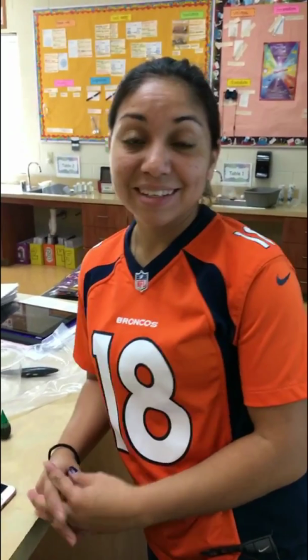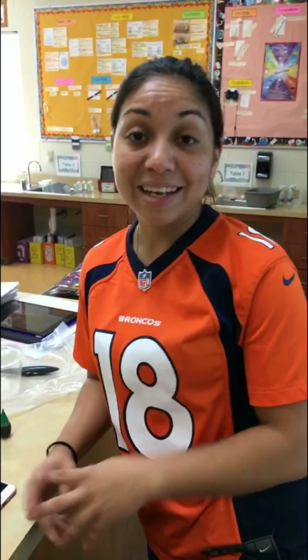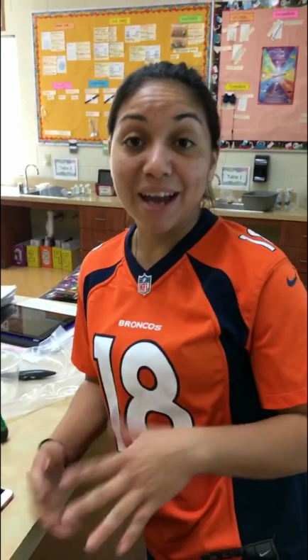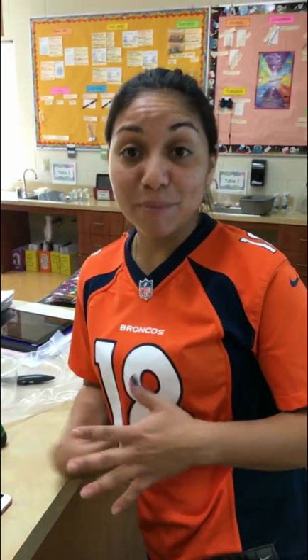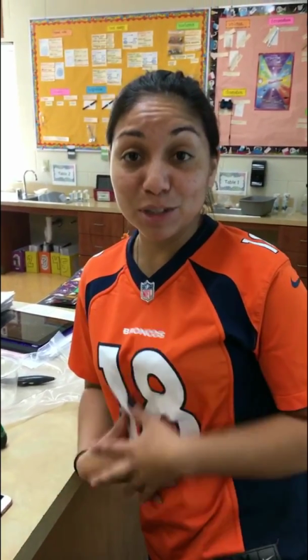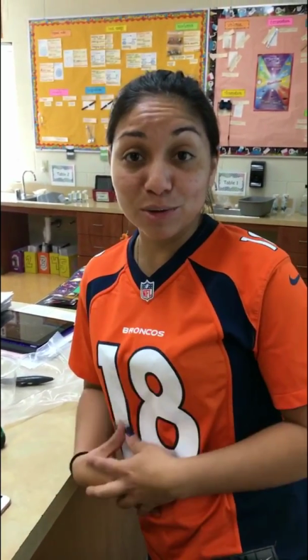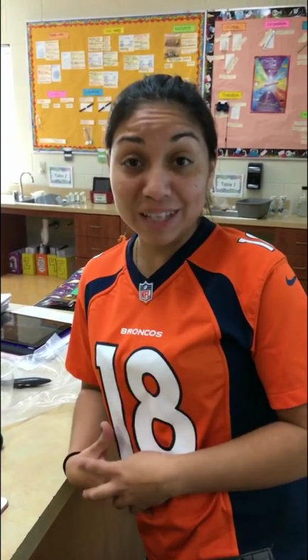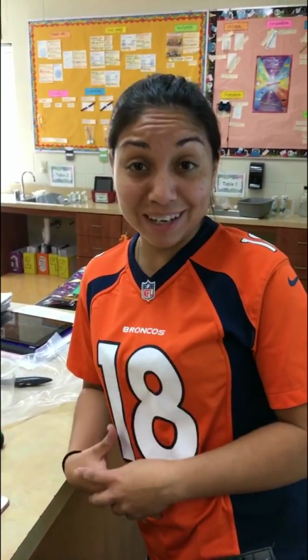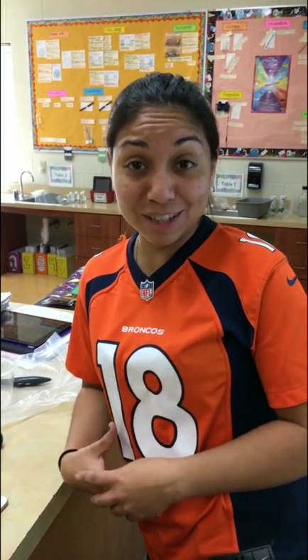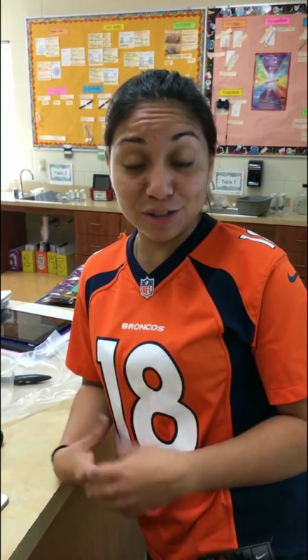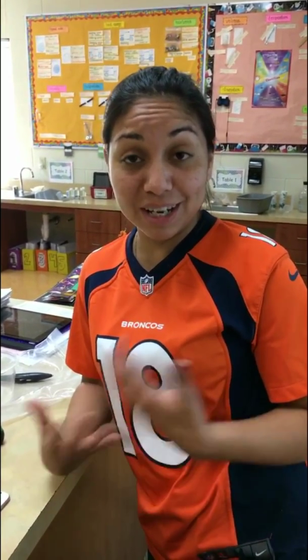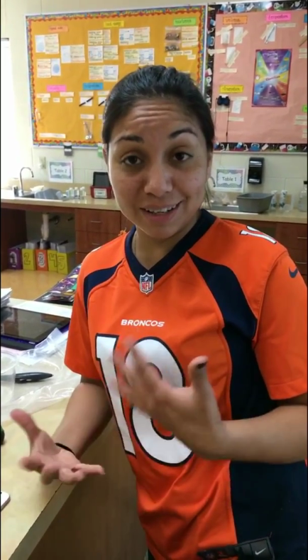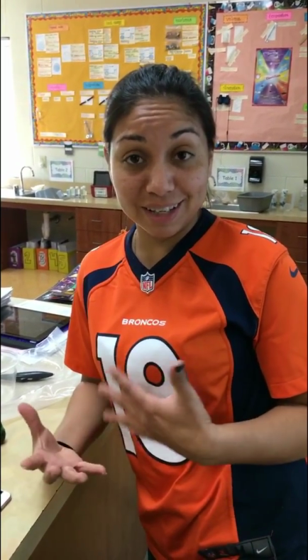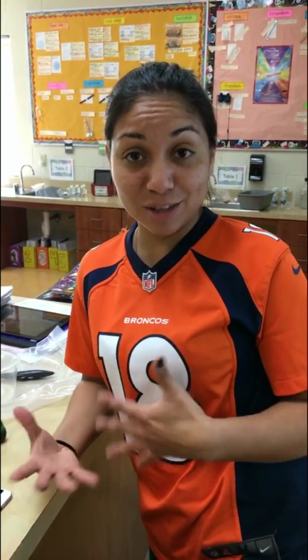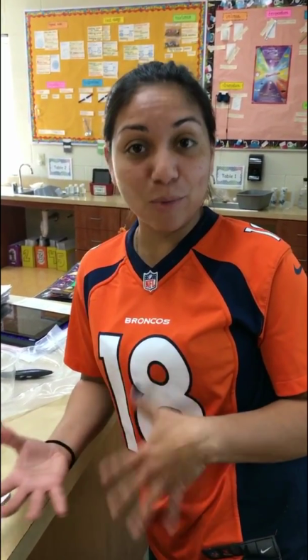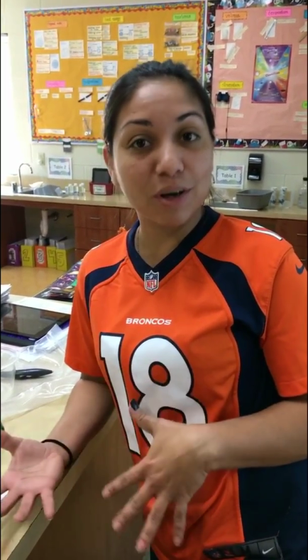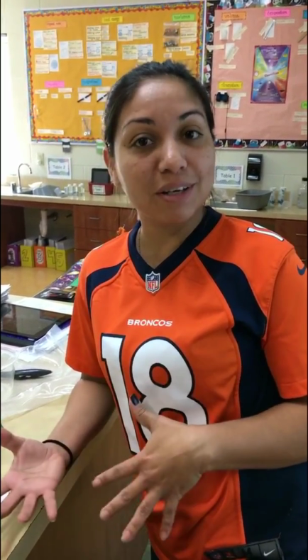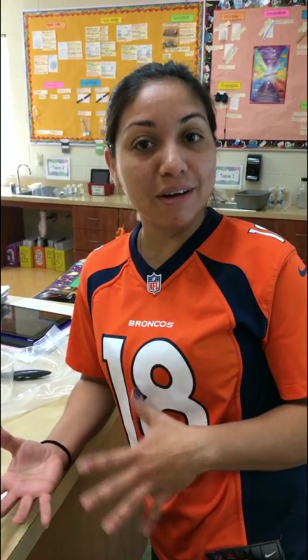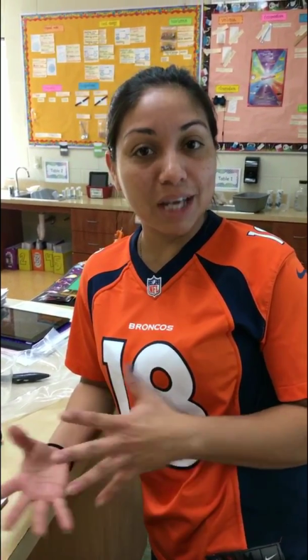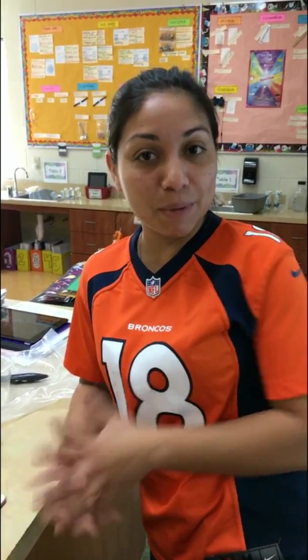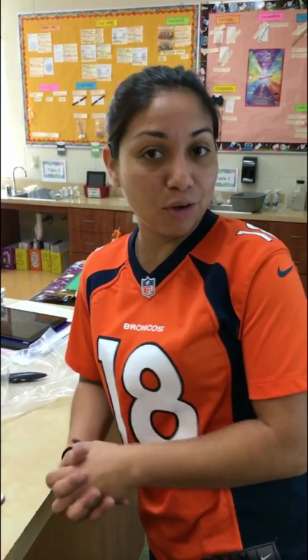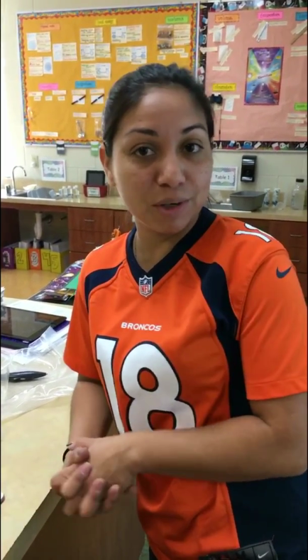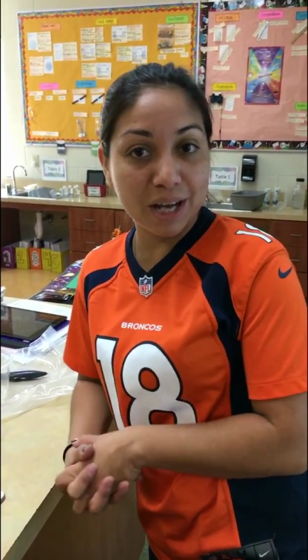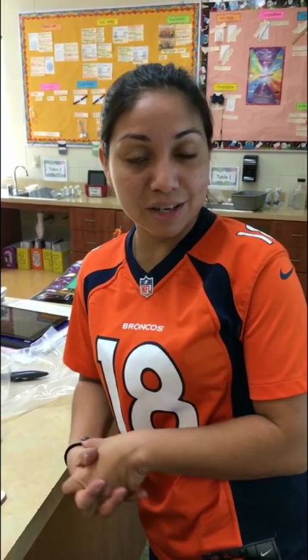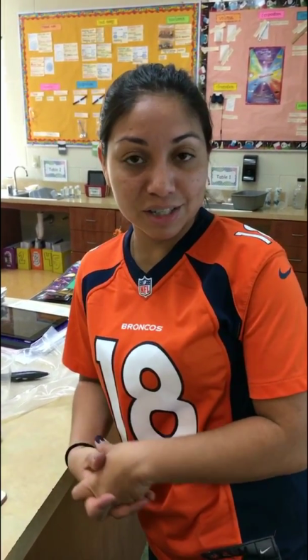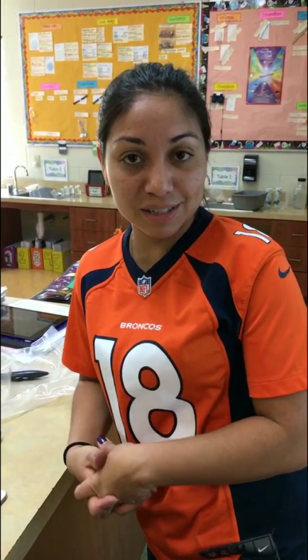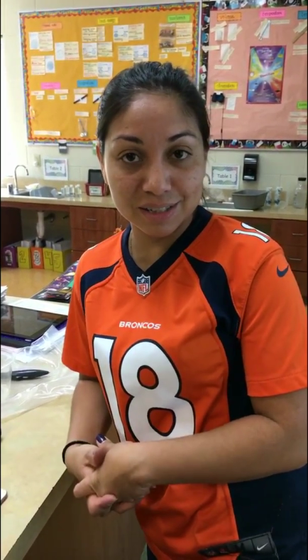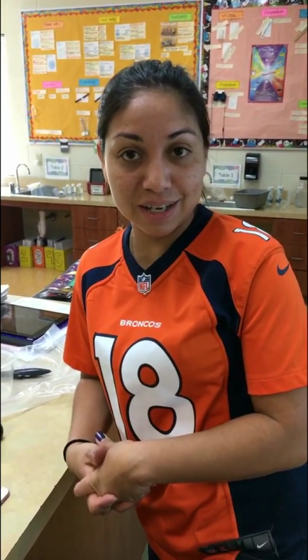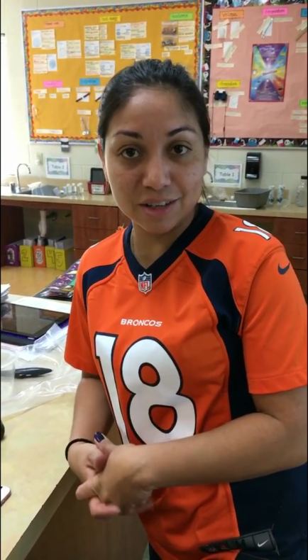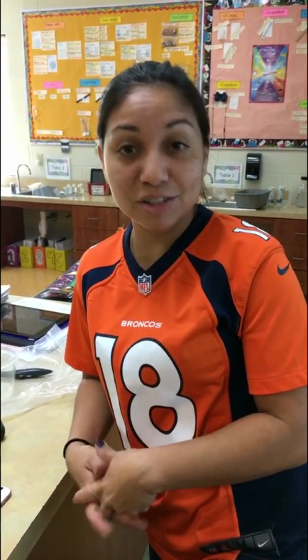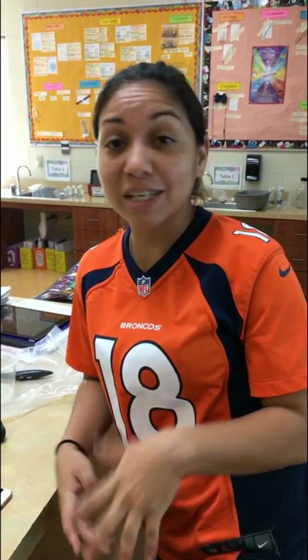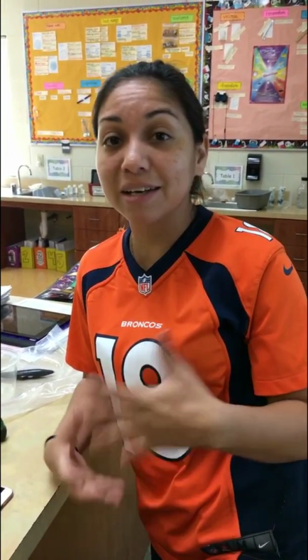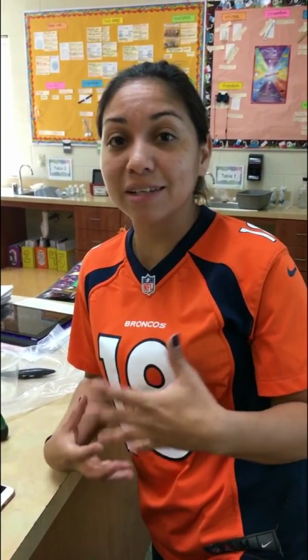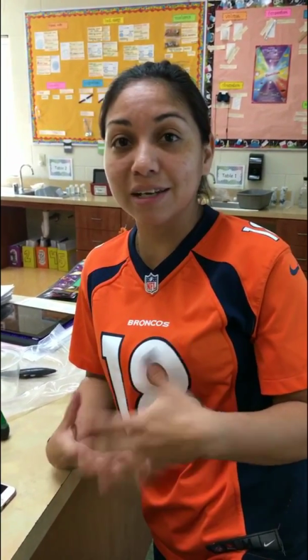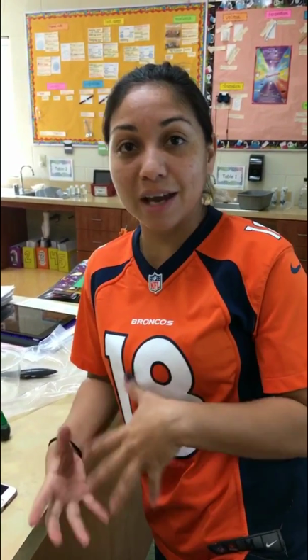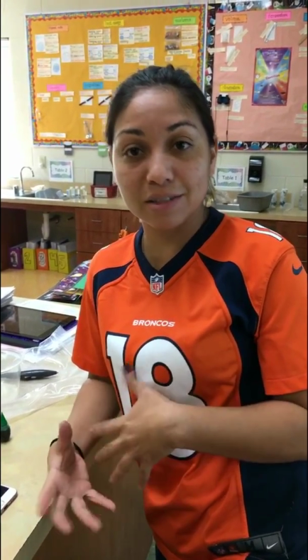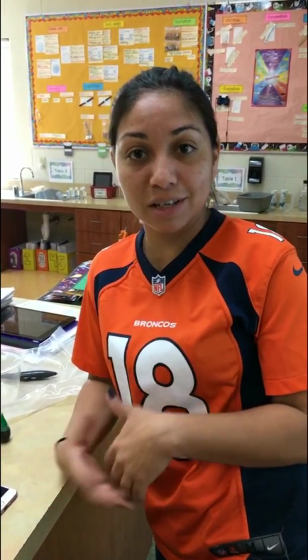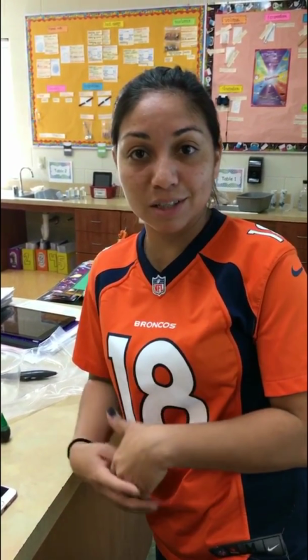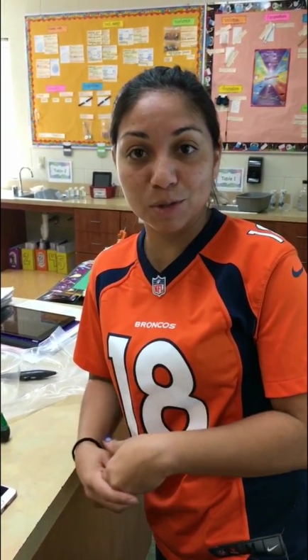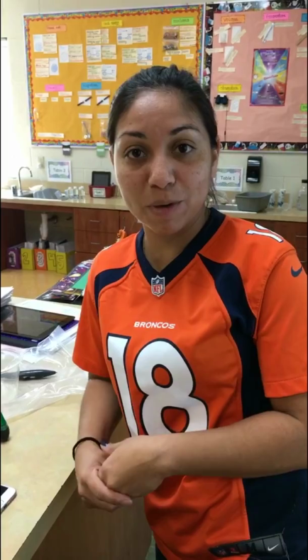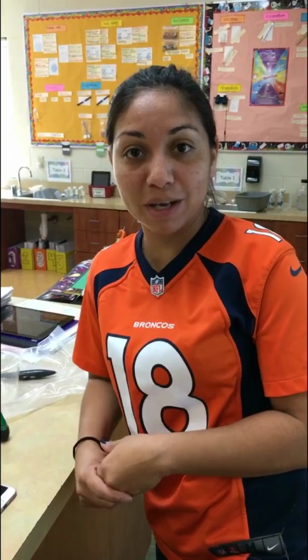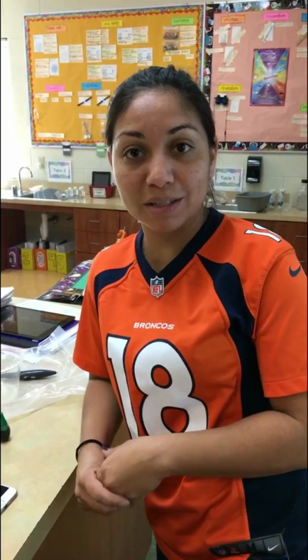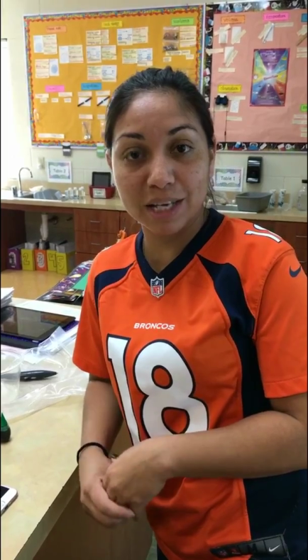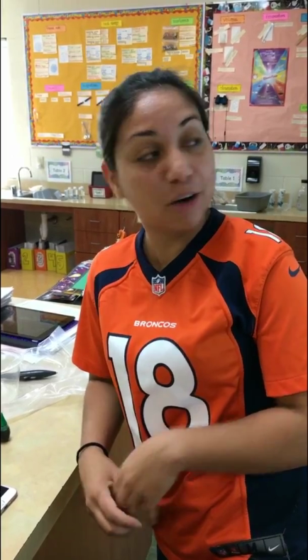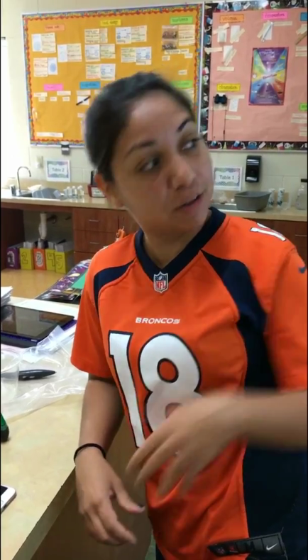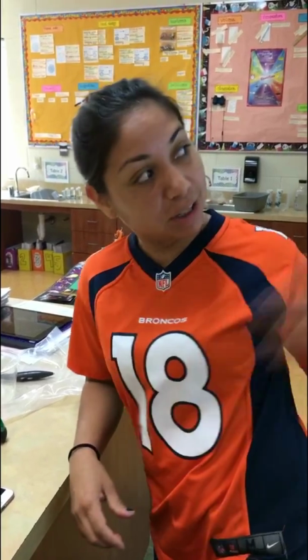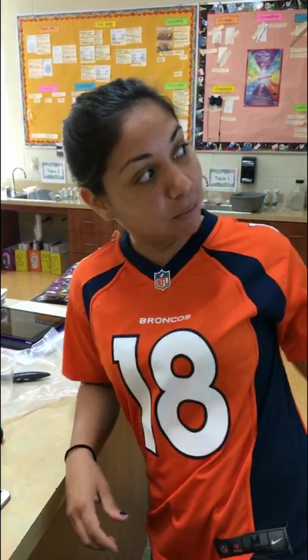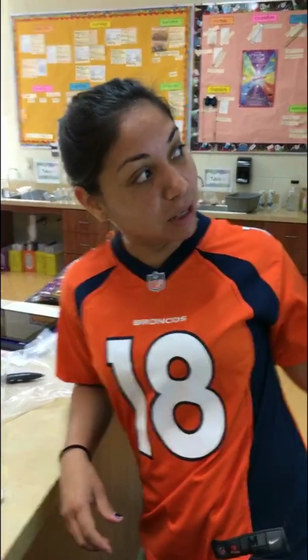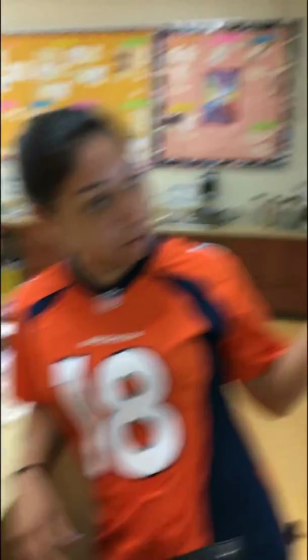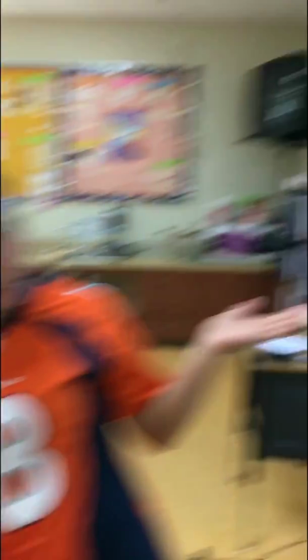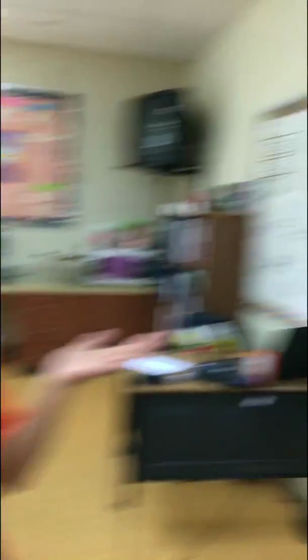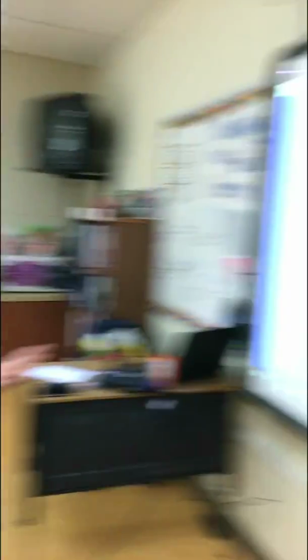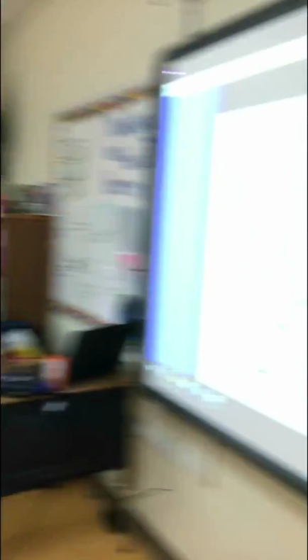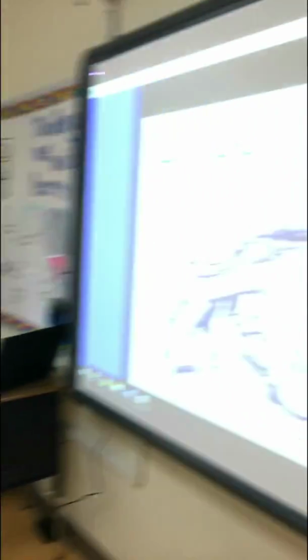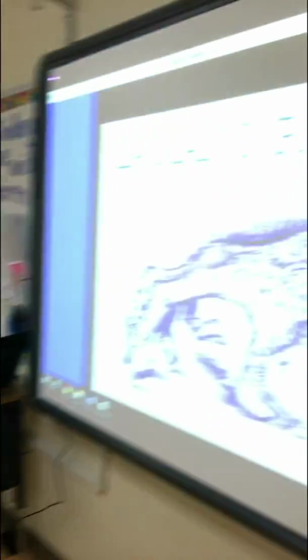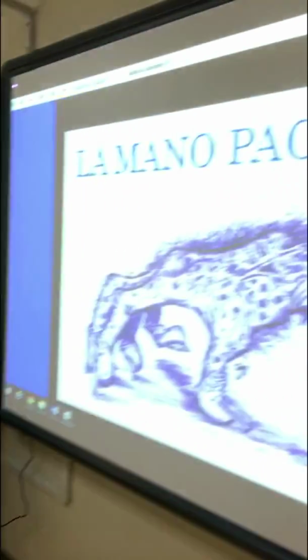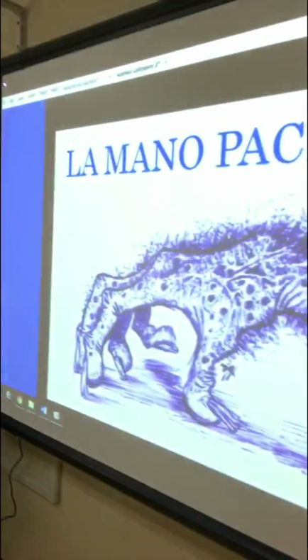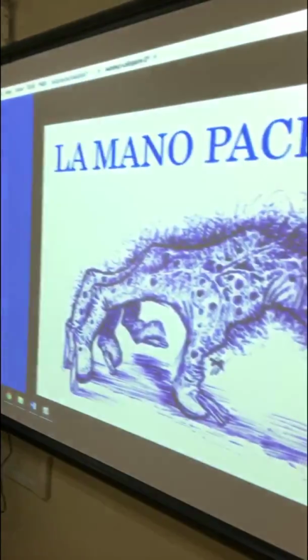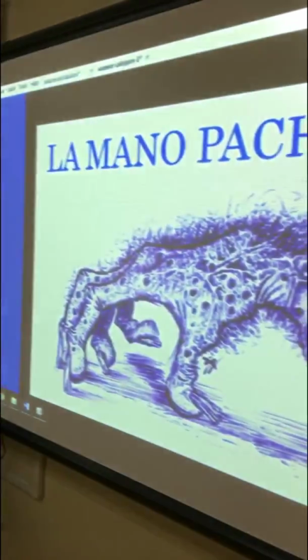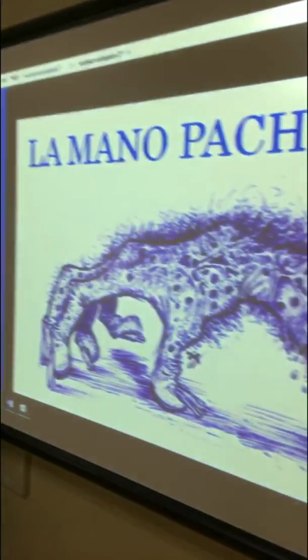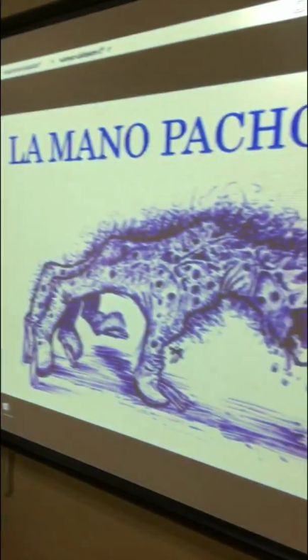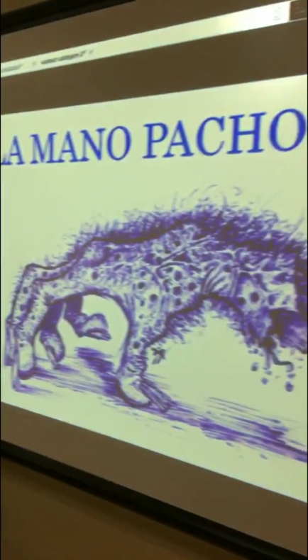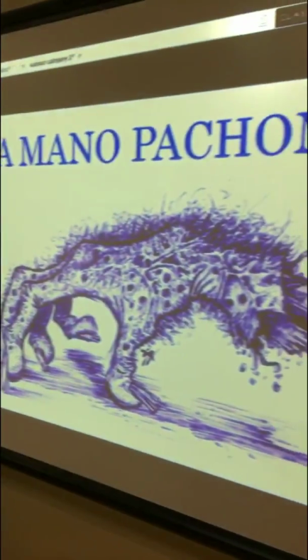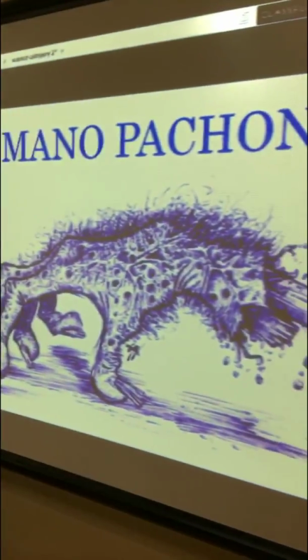I'm Ms. Gonzalez. Today the kids are working on chemical reactions and understanding that gas takes up space, and our Halloween theme is La Mano Pachona.